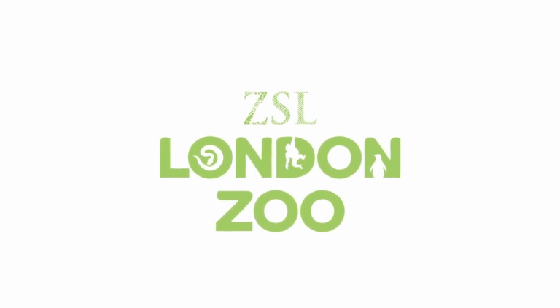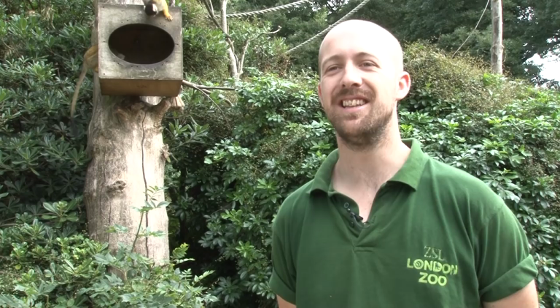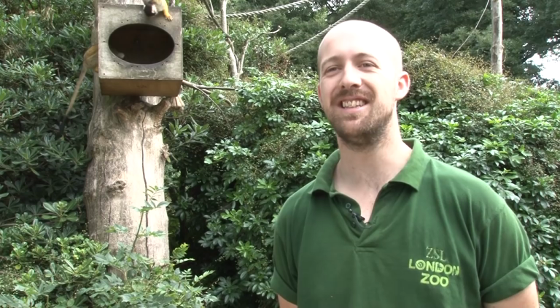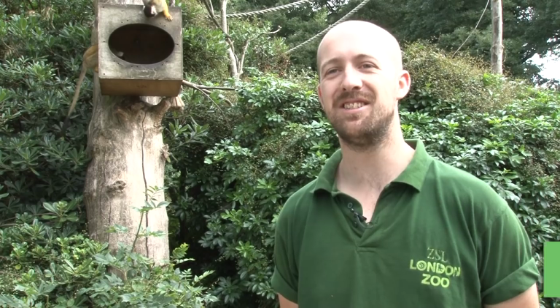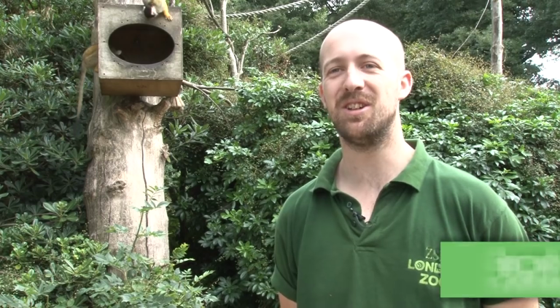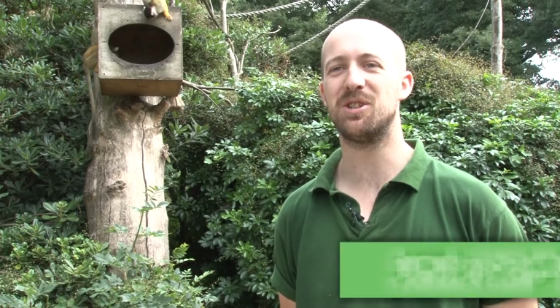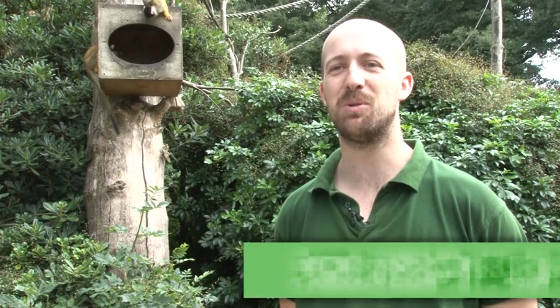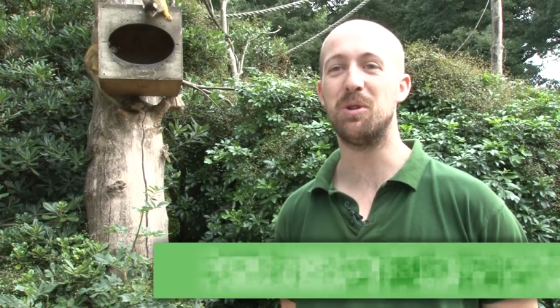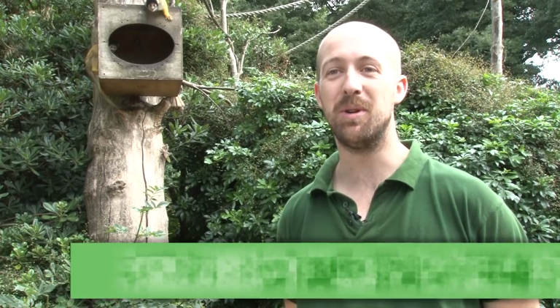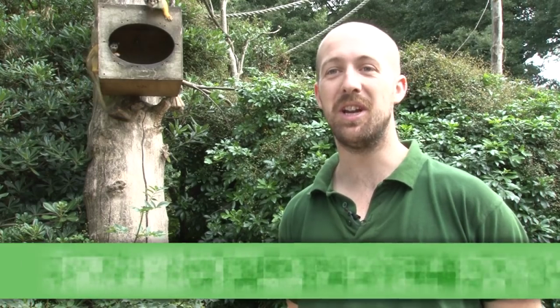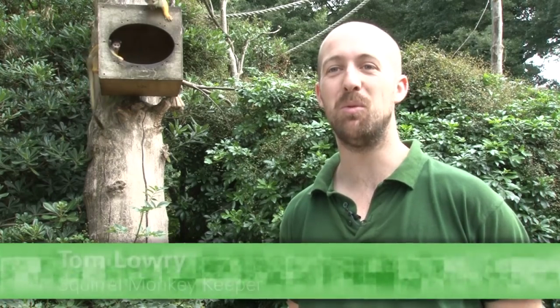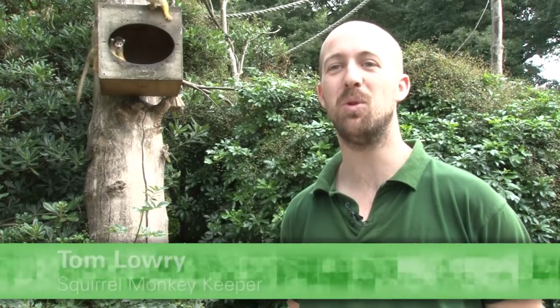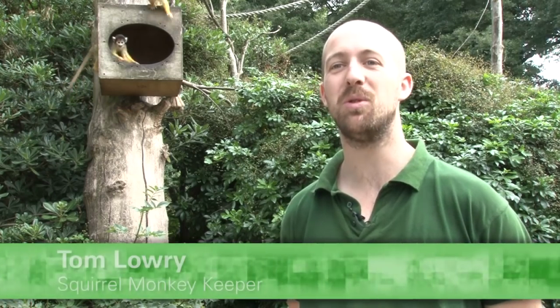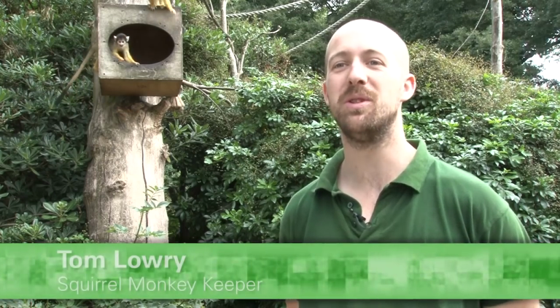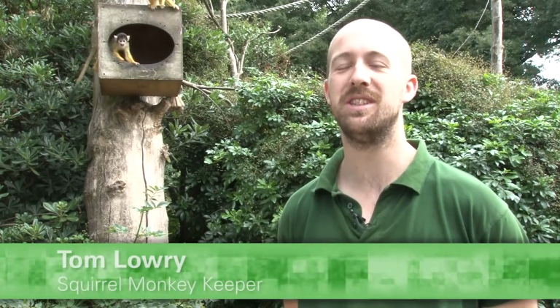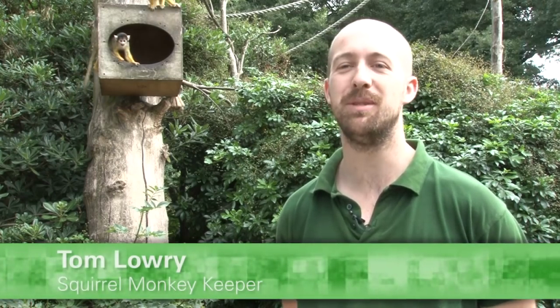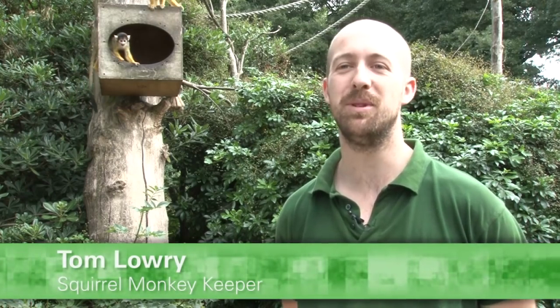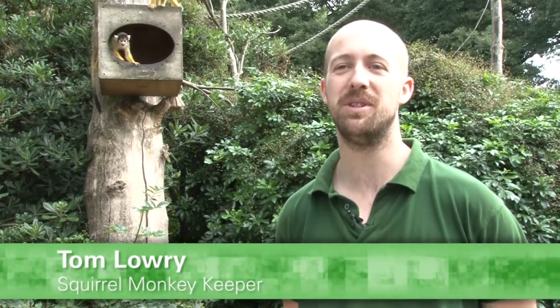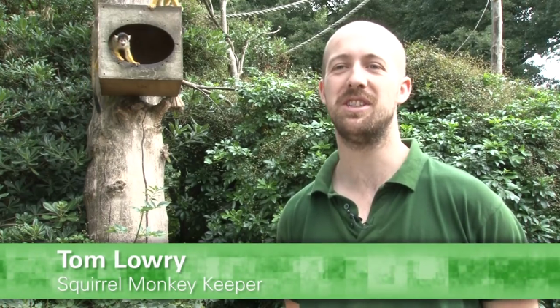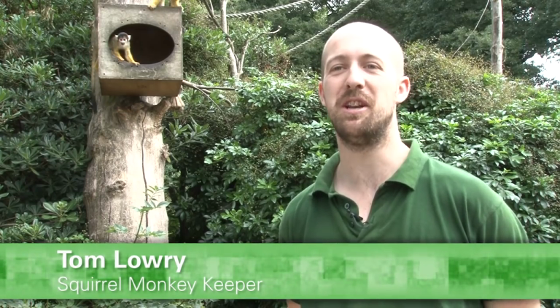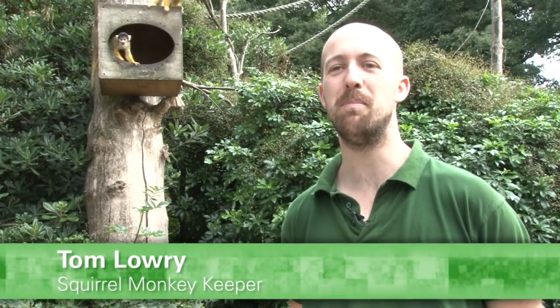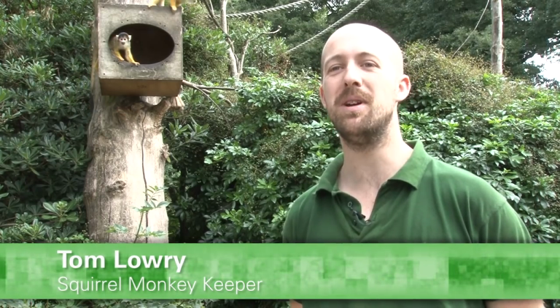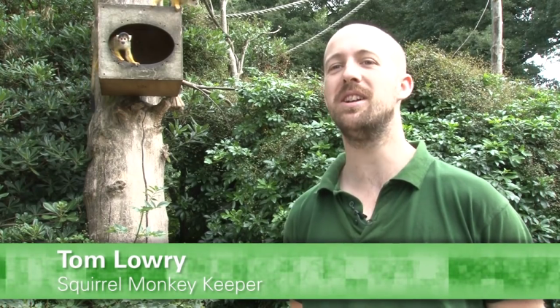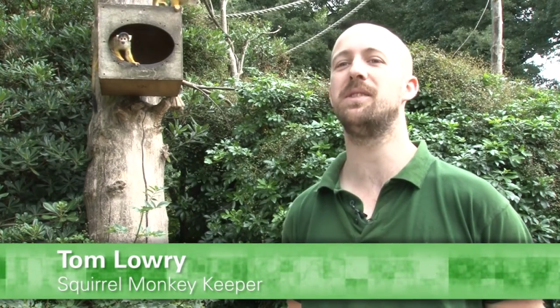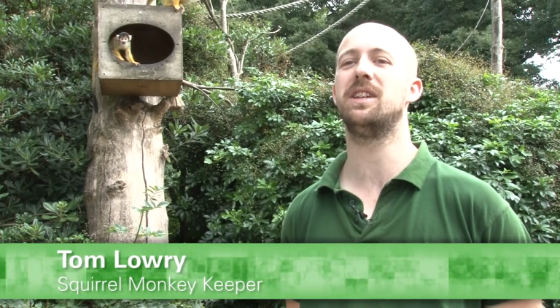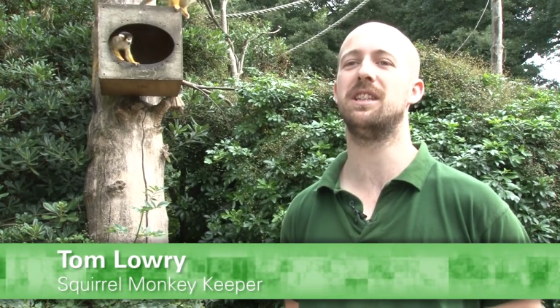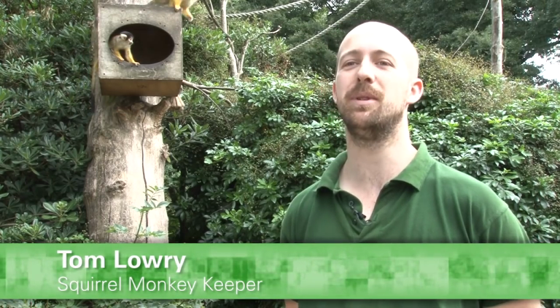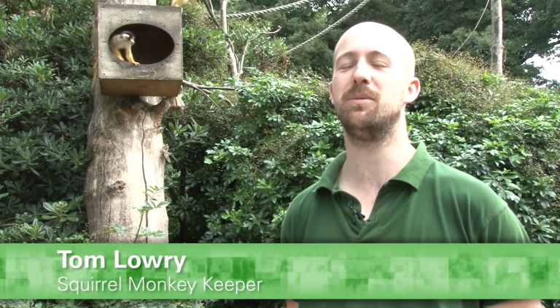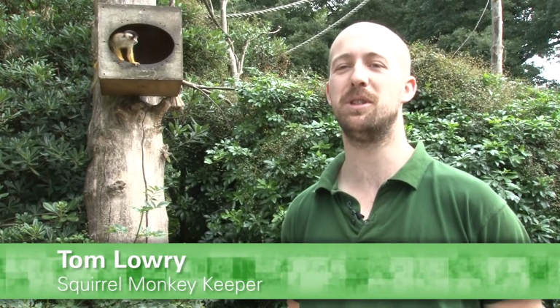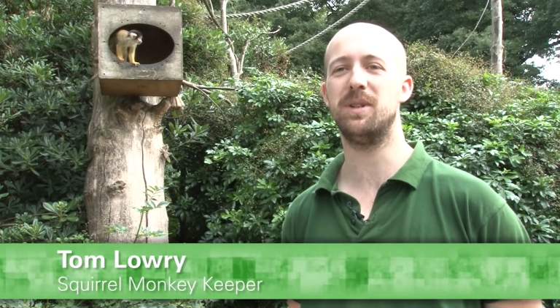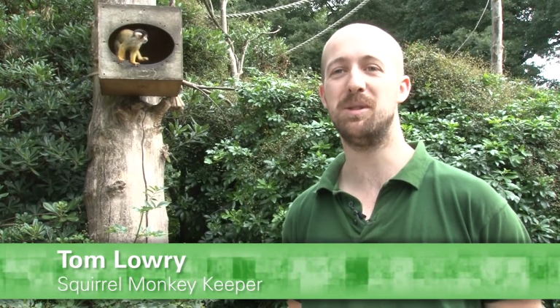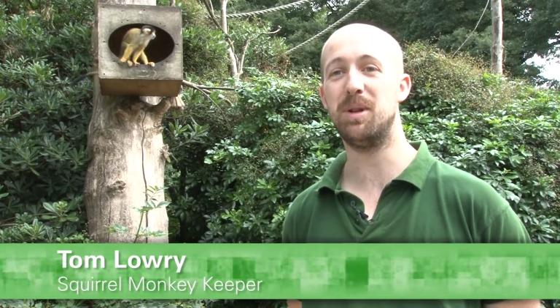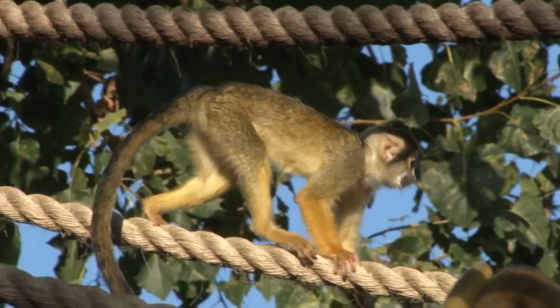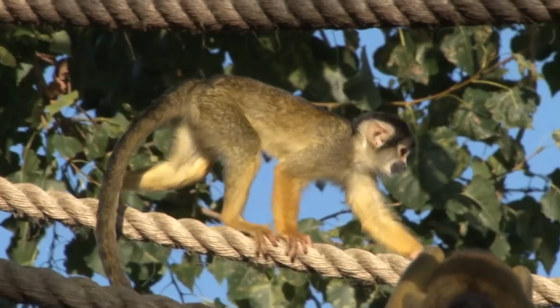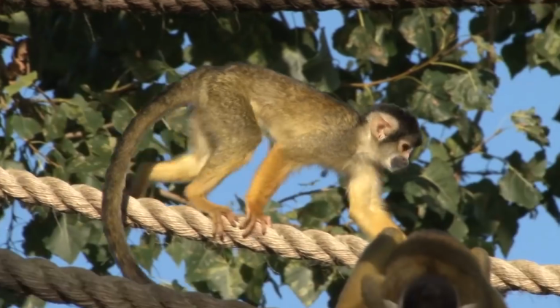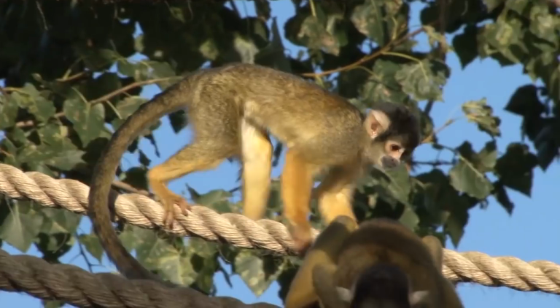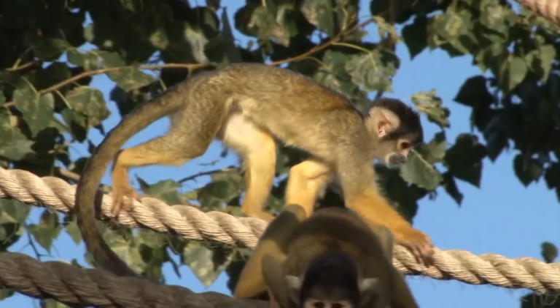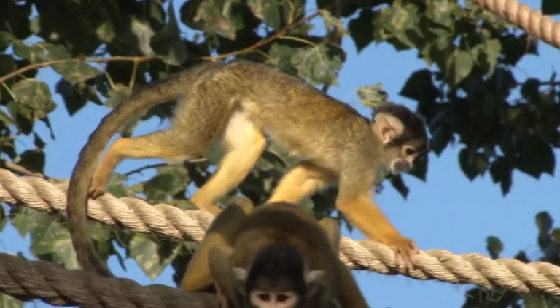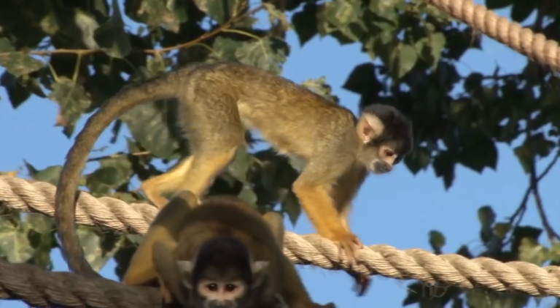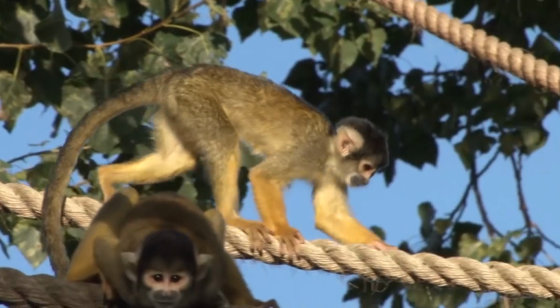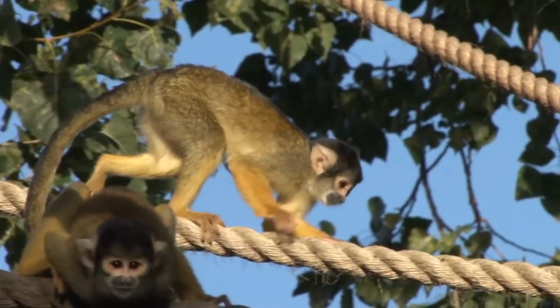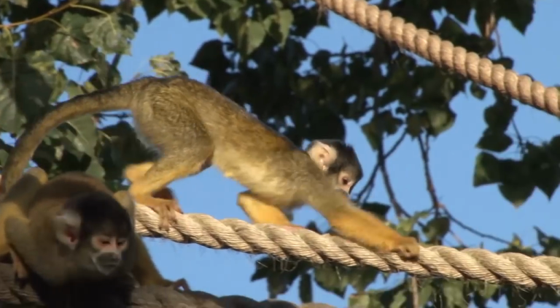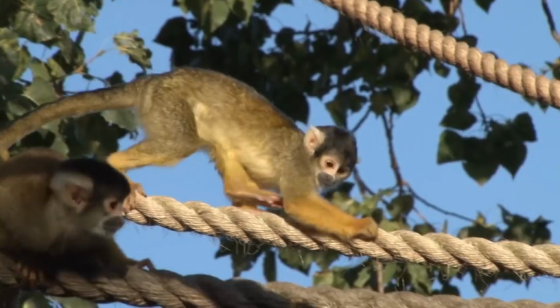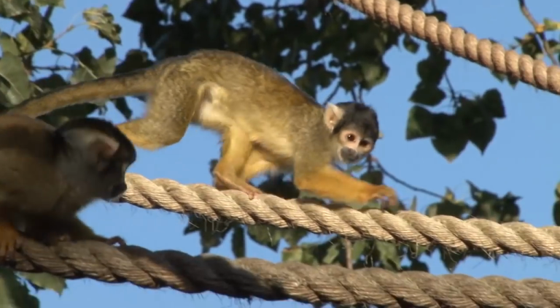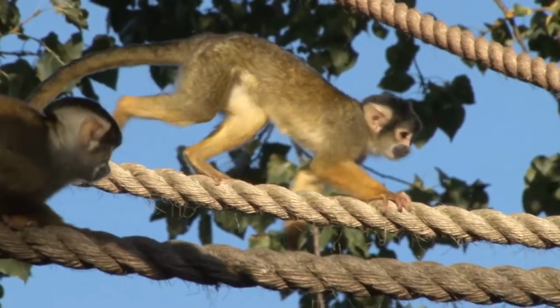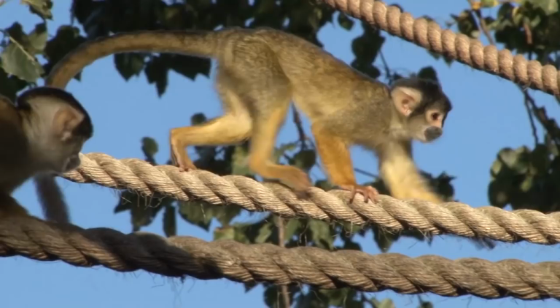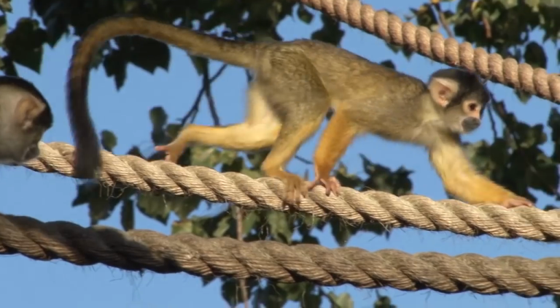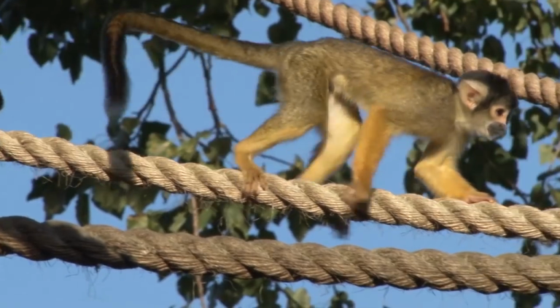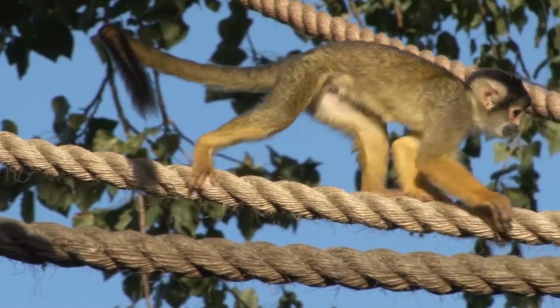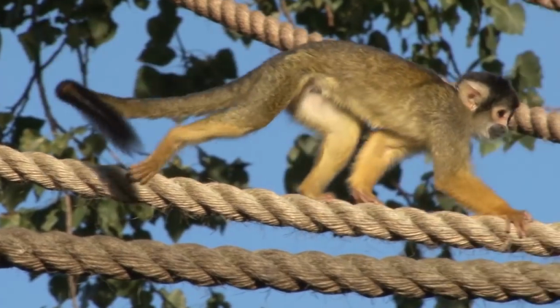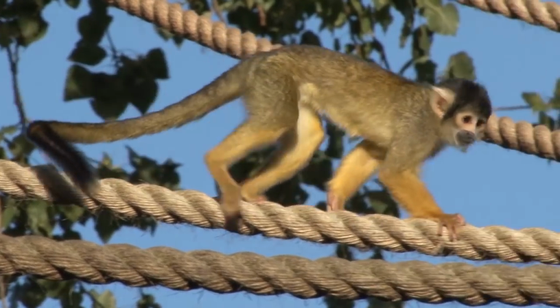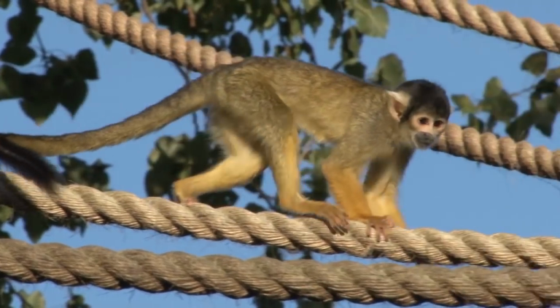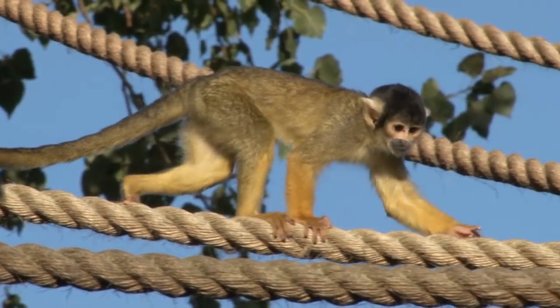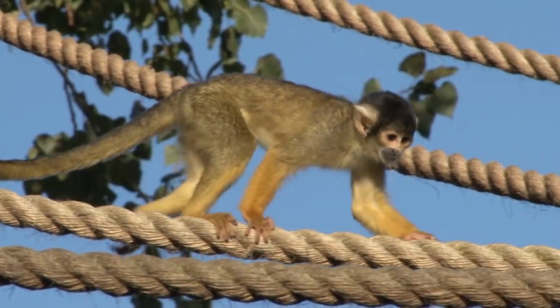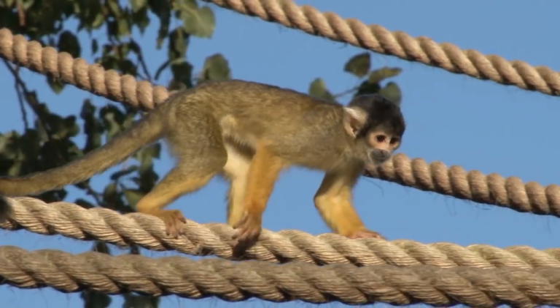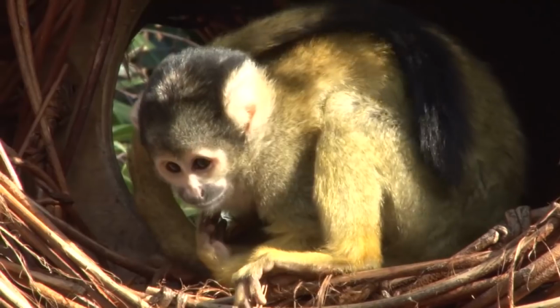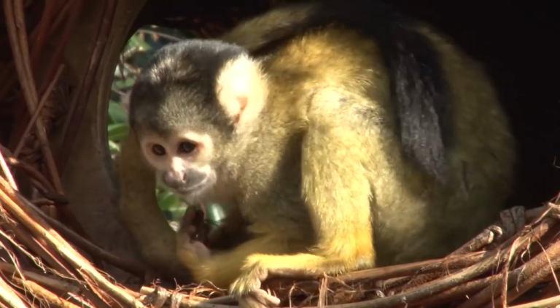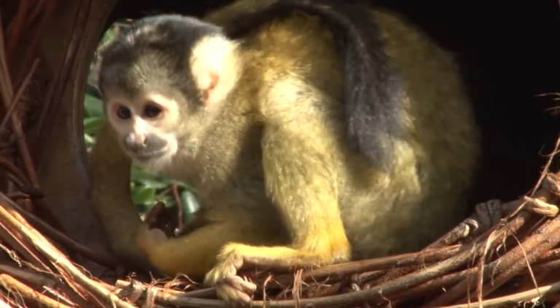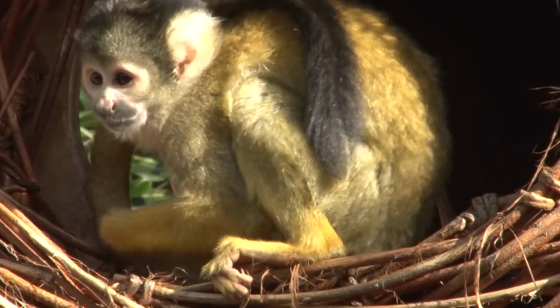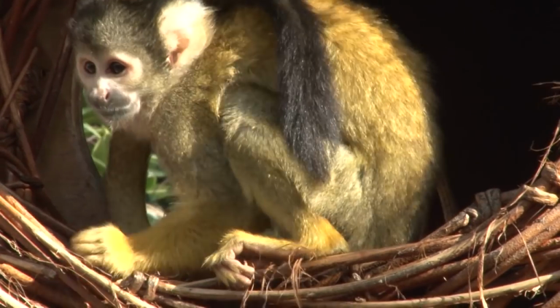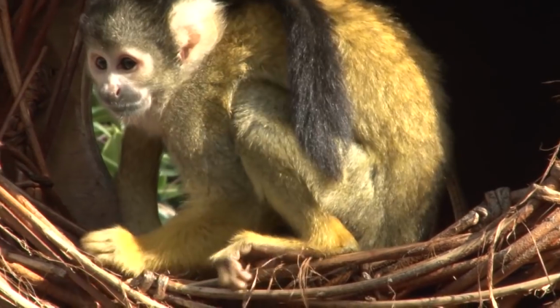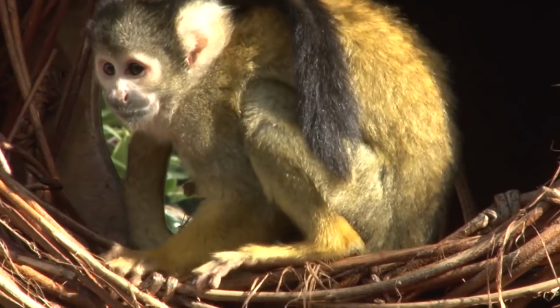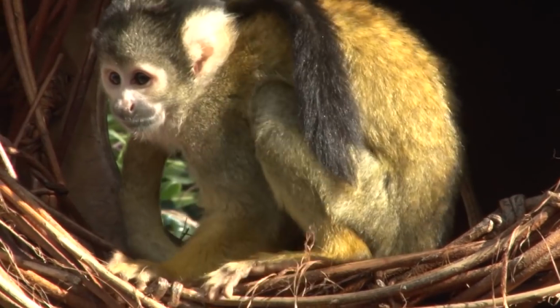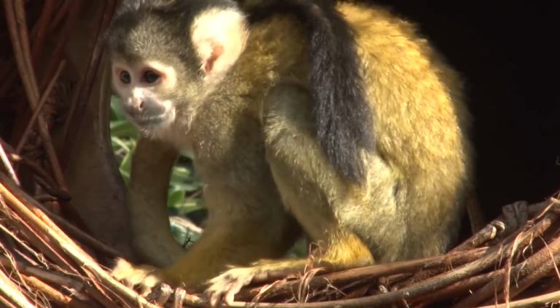This is our Squirrel Monkey Walkthrough Exhibit, which is an immersive exhibit, which means people can just come in and walk through and there's nothing between them and the animals themselves.